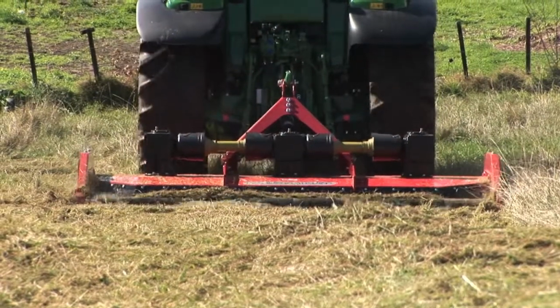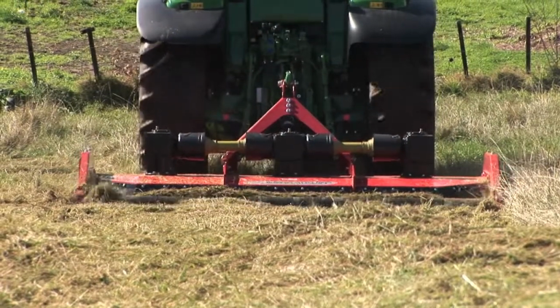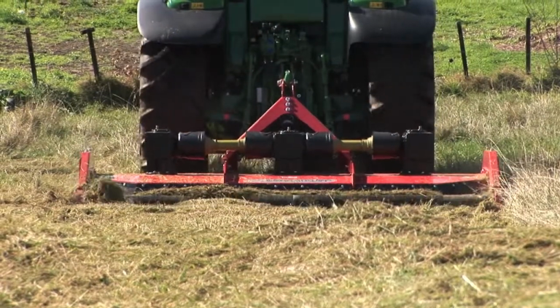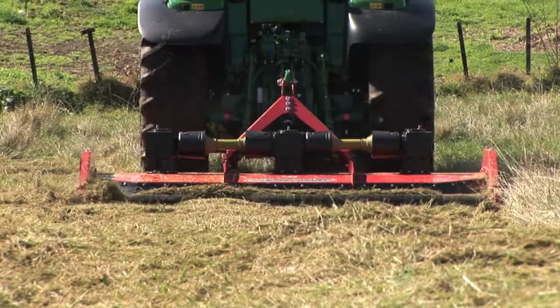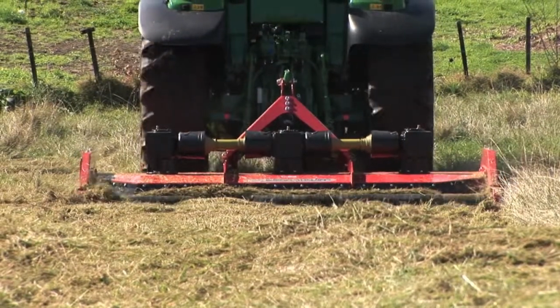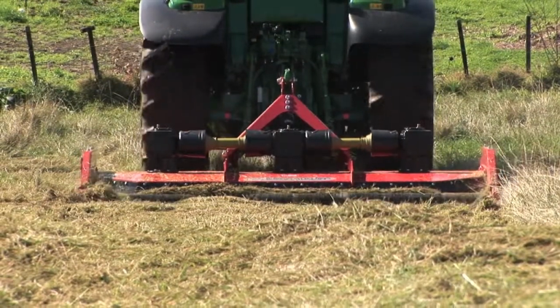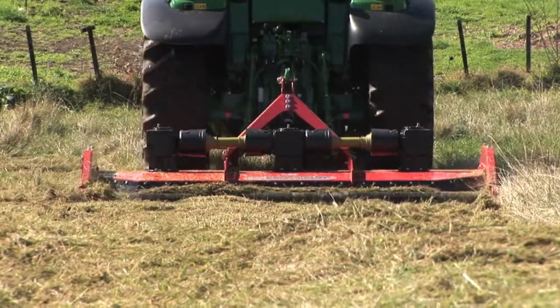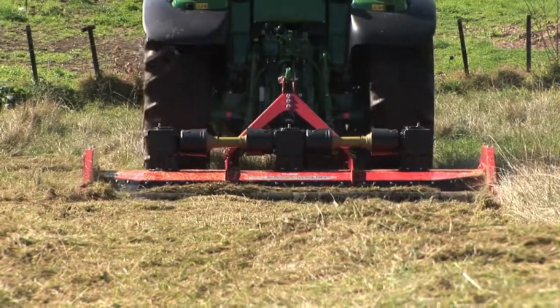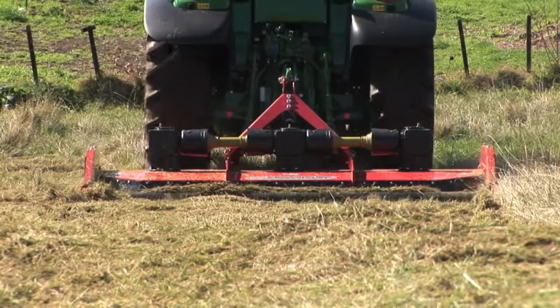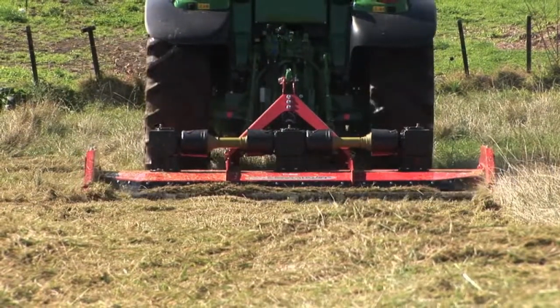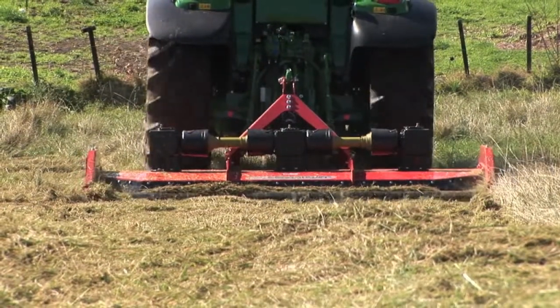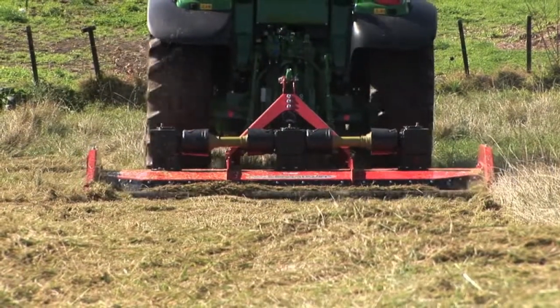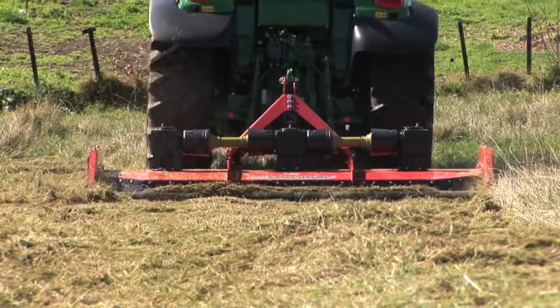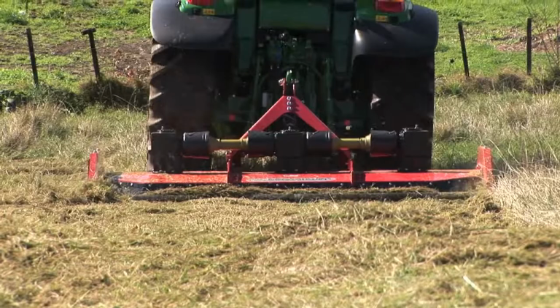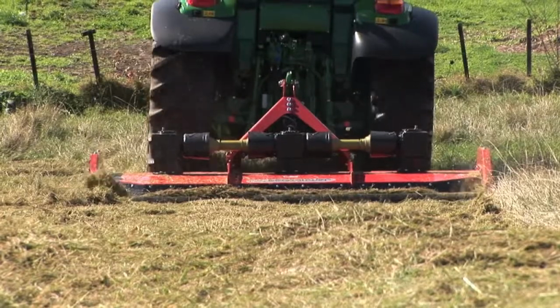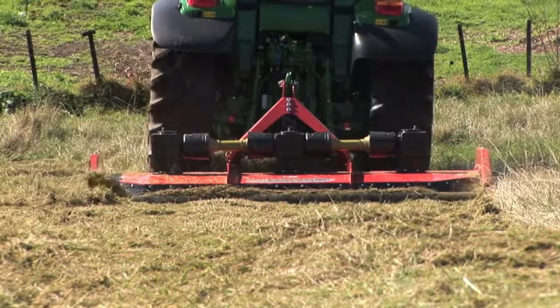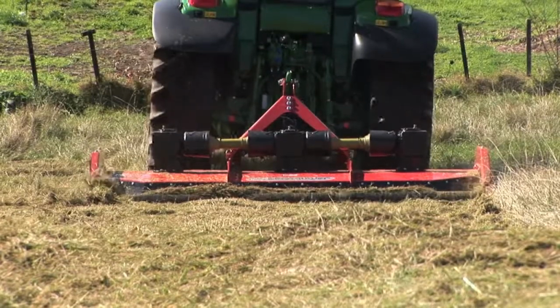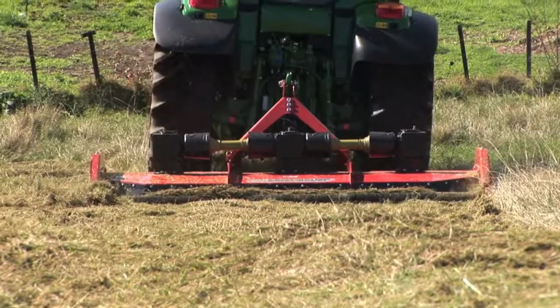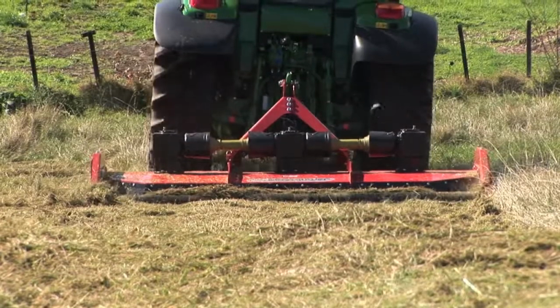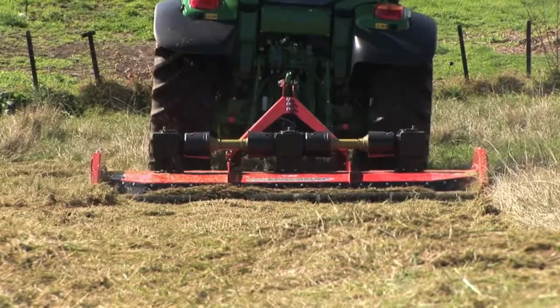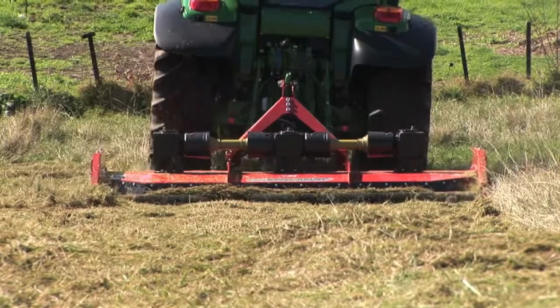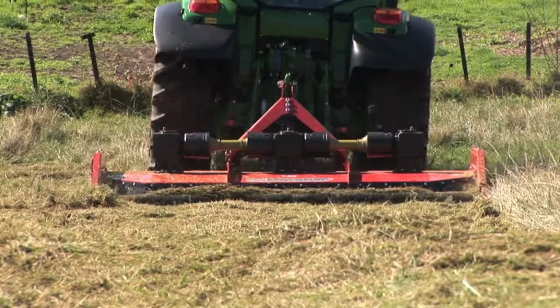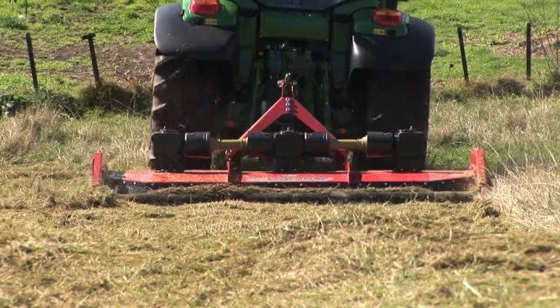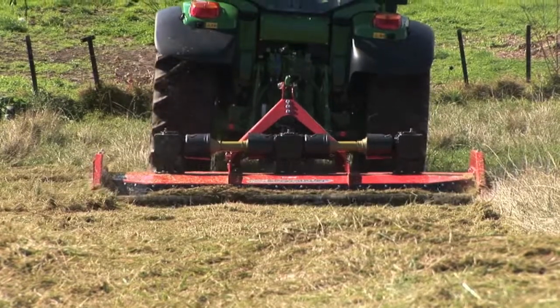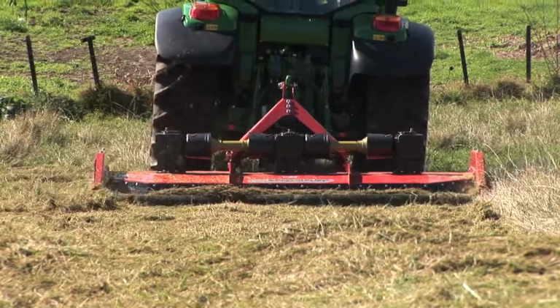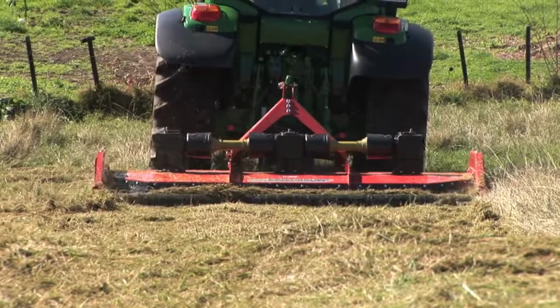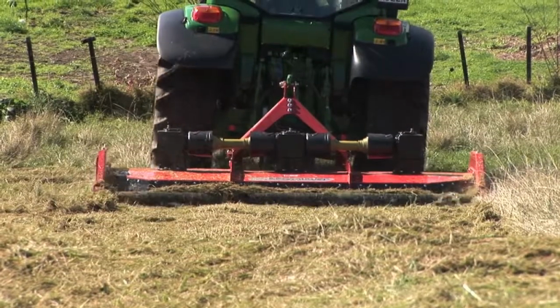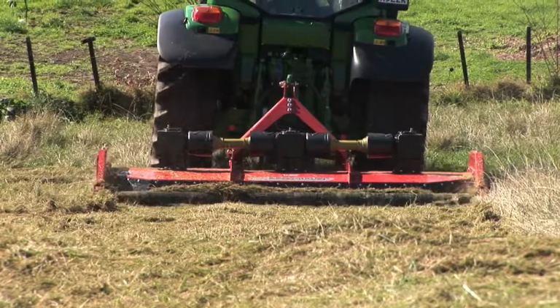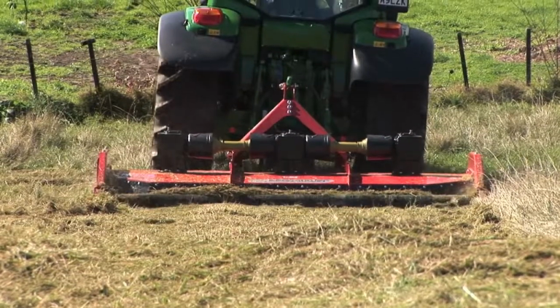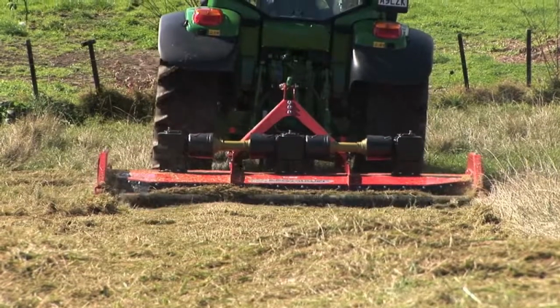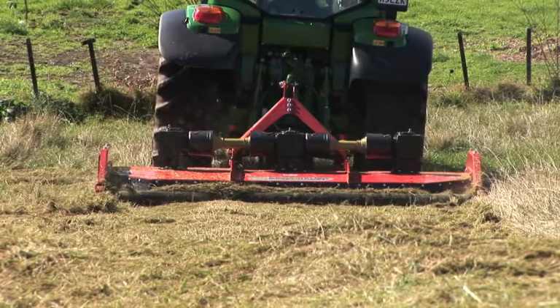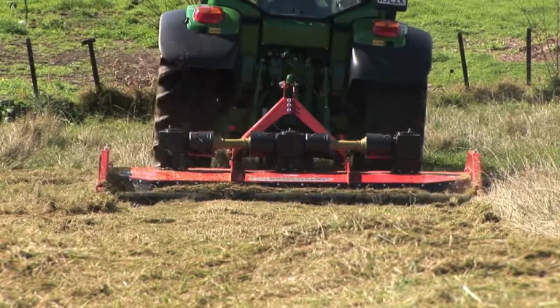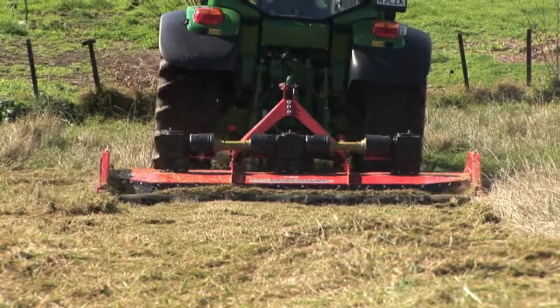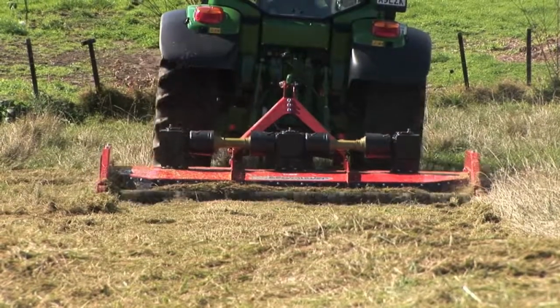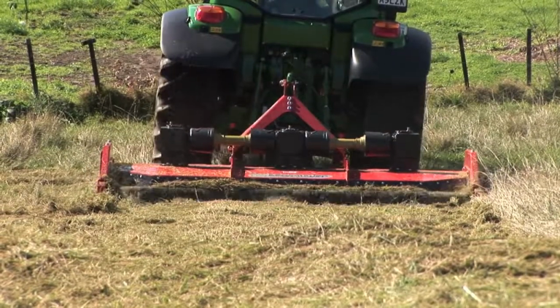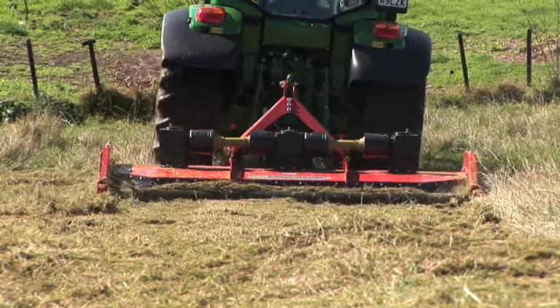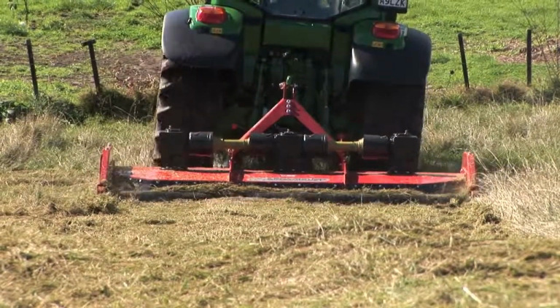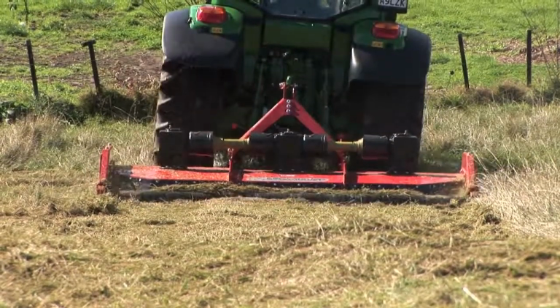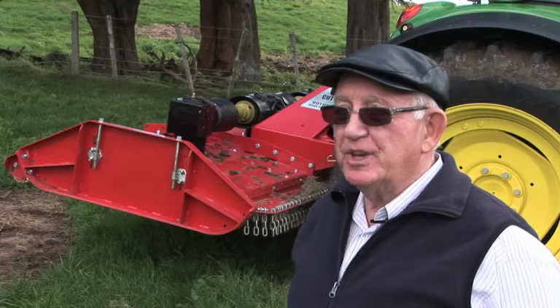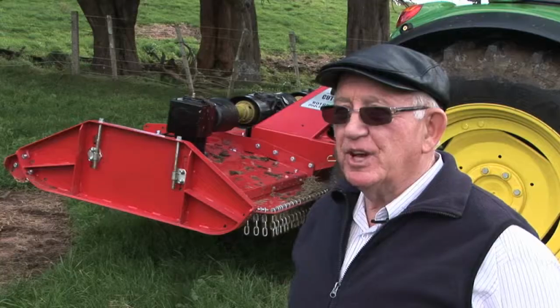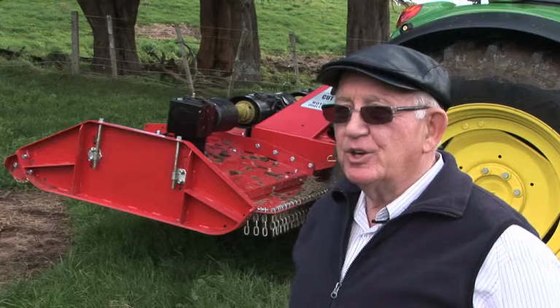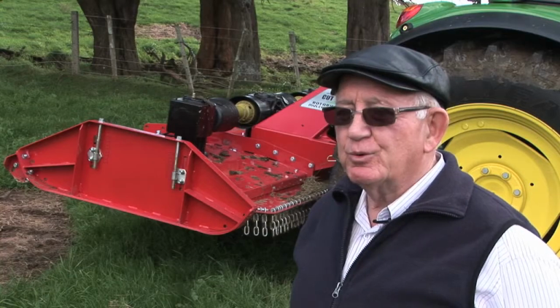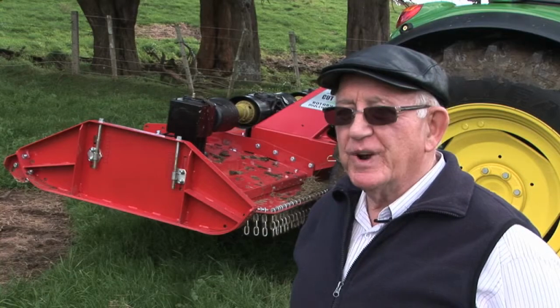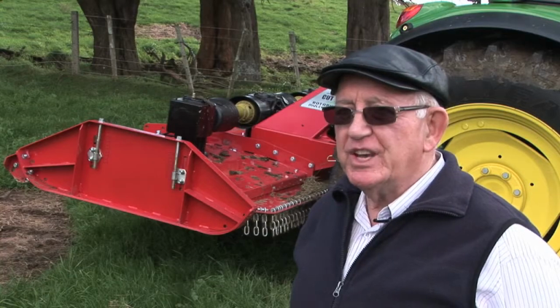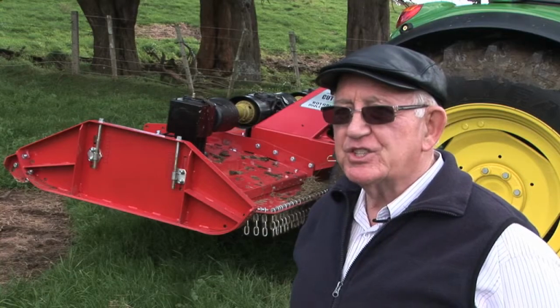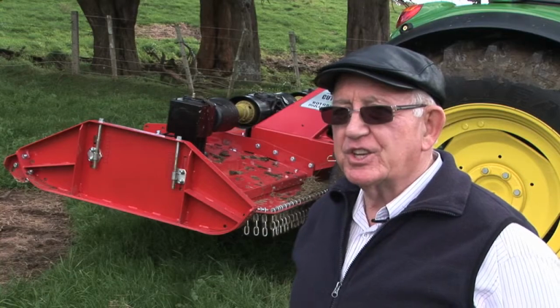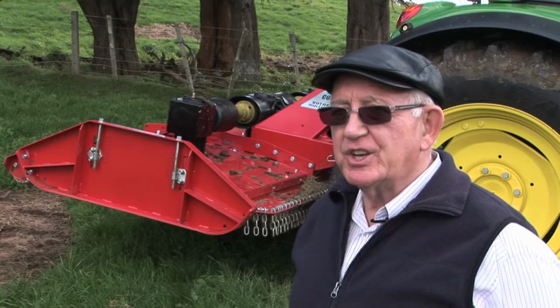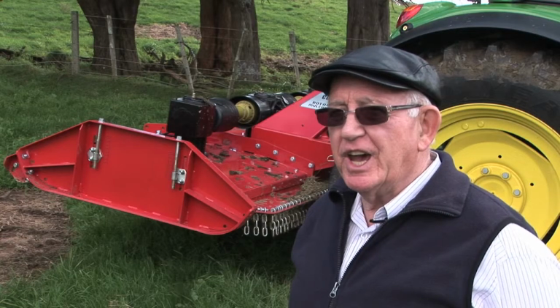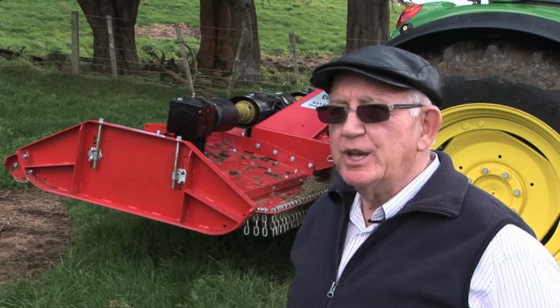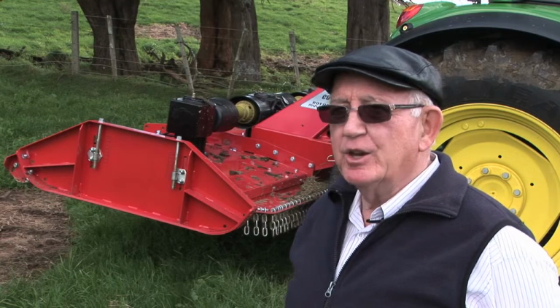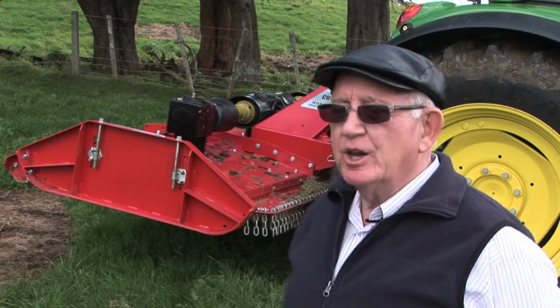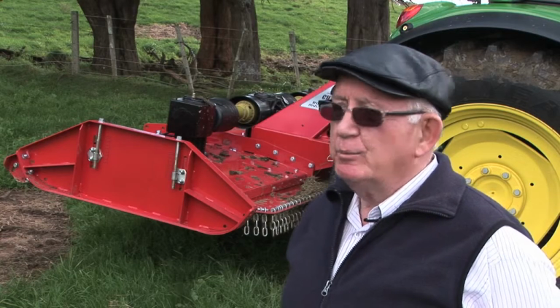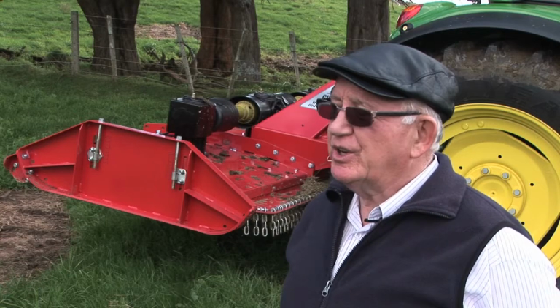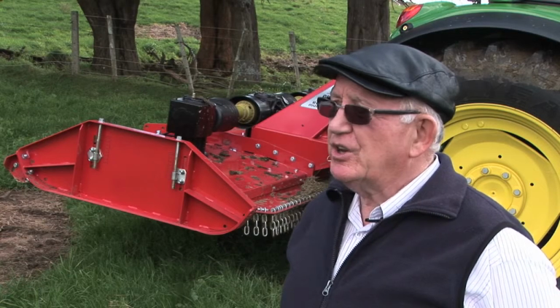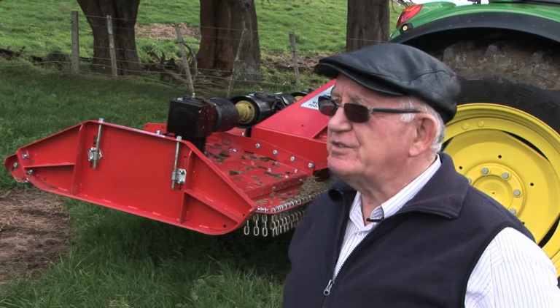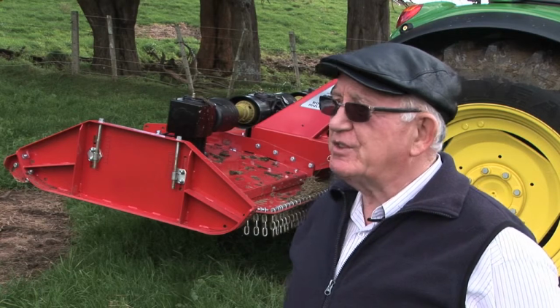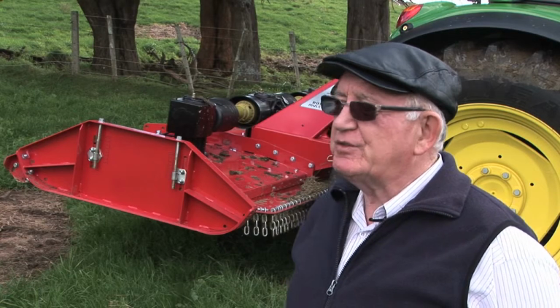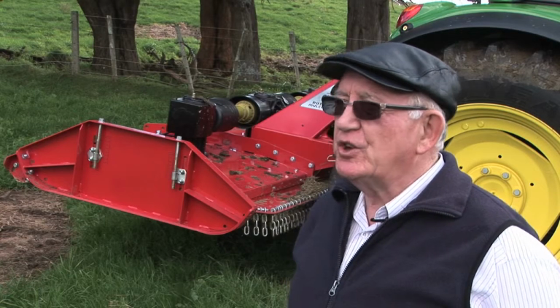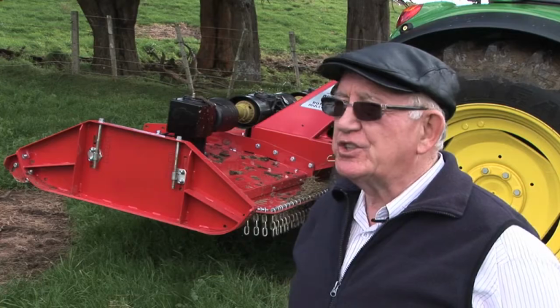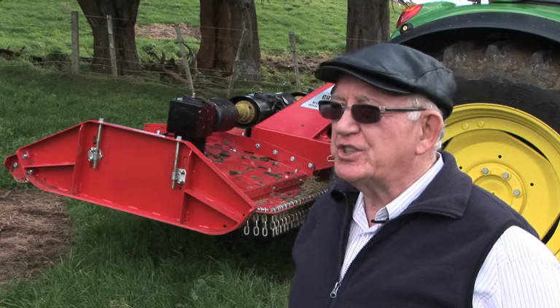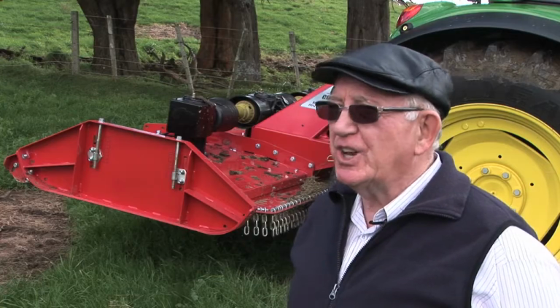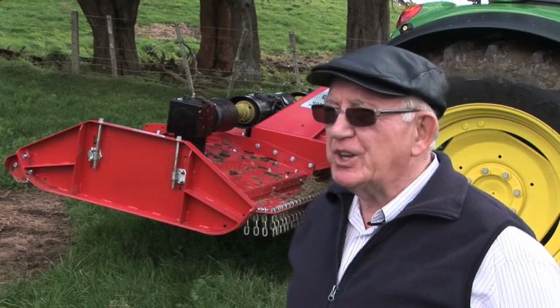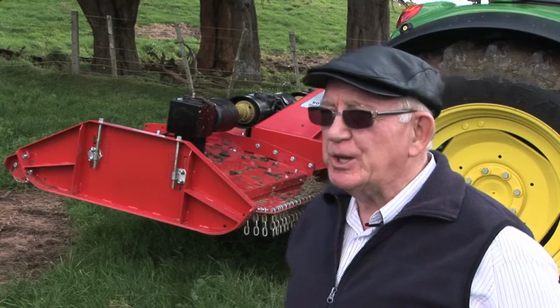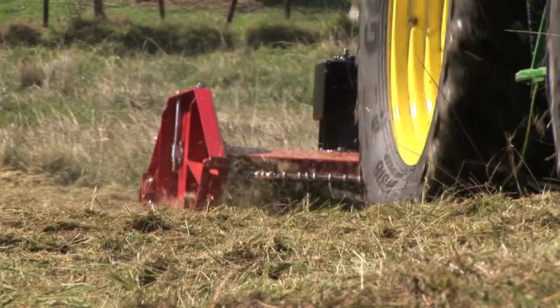We still make the whole range of slashers, but the gear mower is the most popular range today because of its versatility.